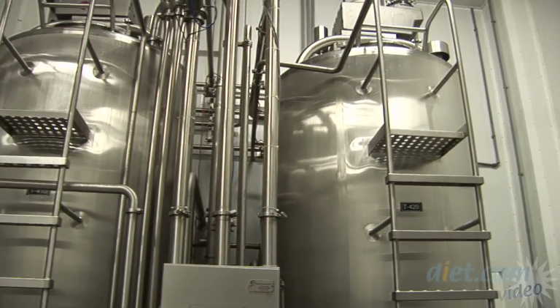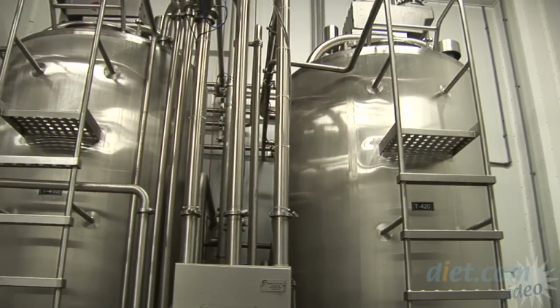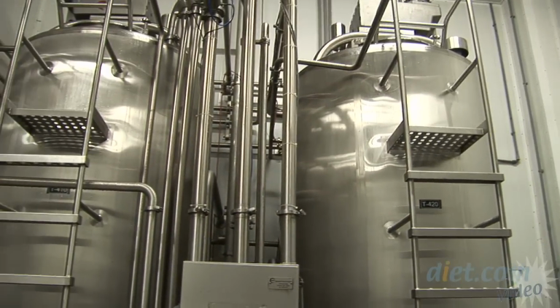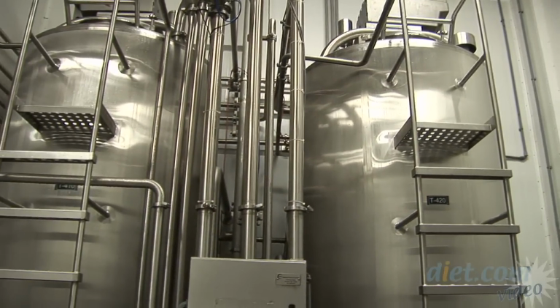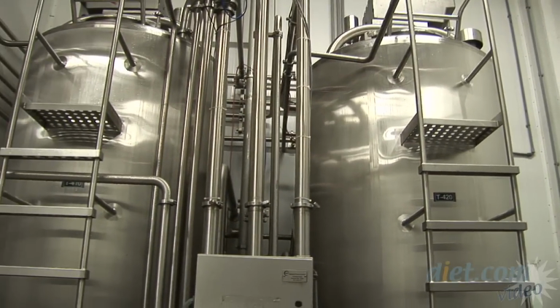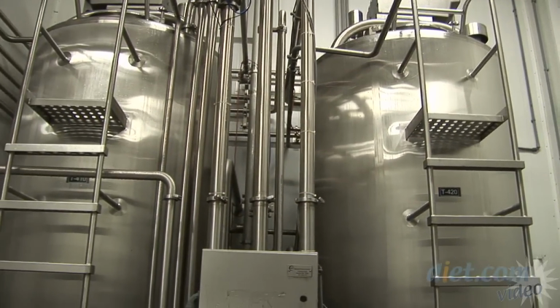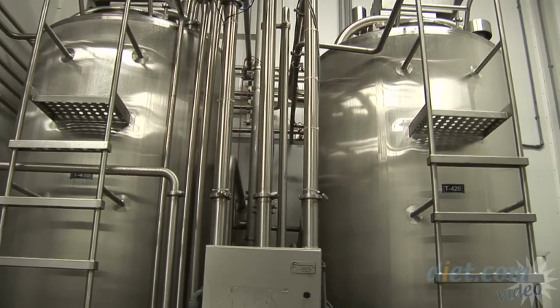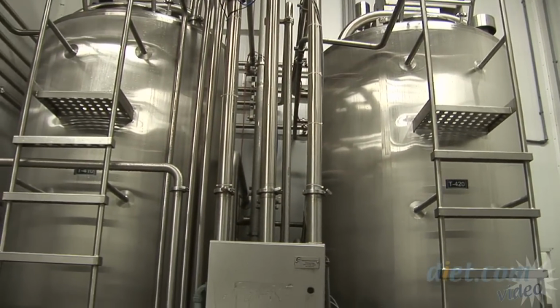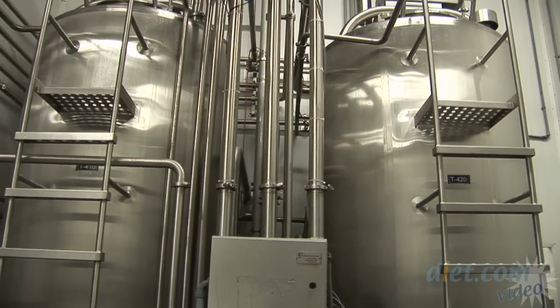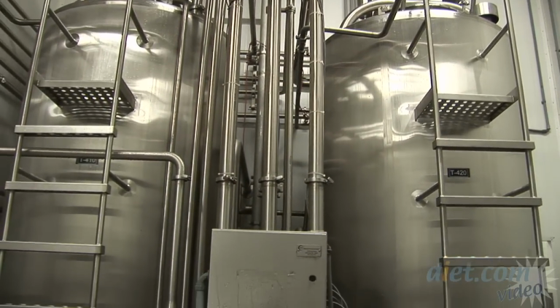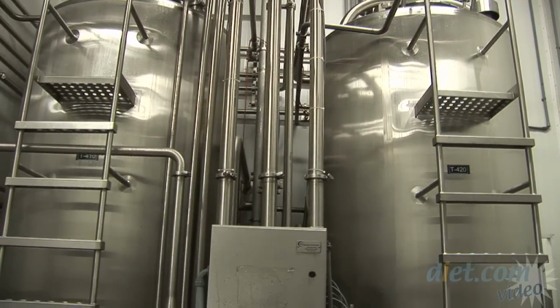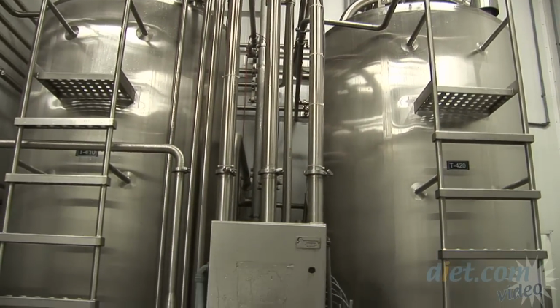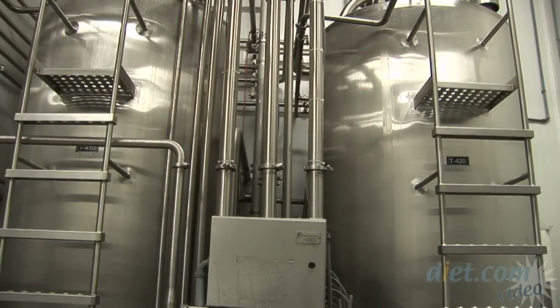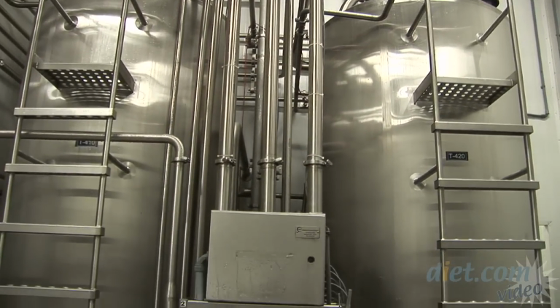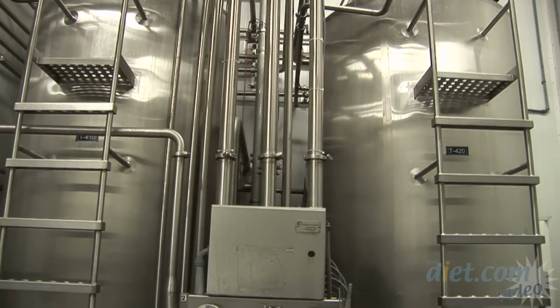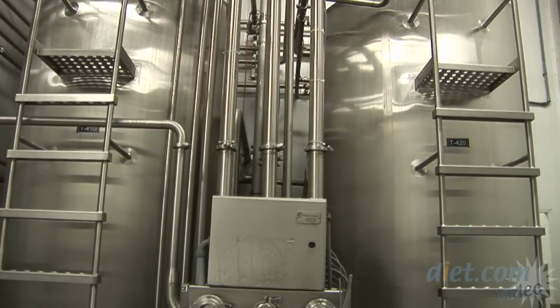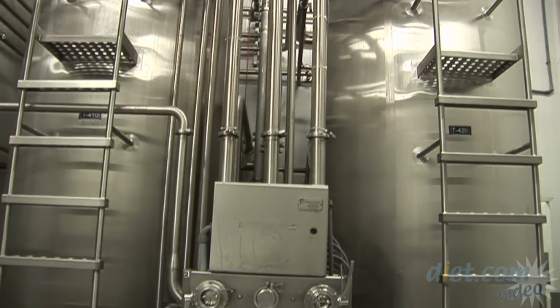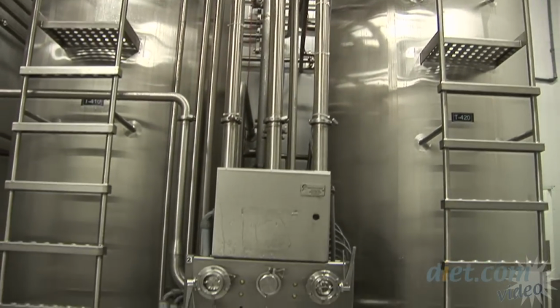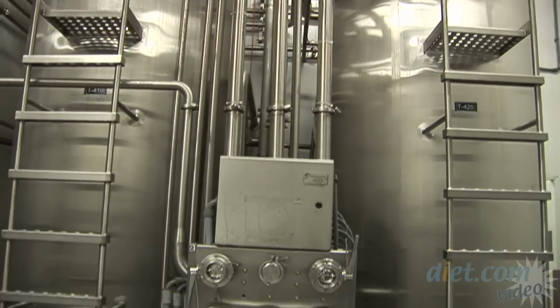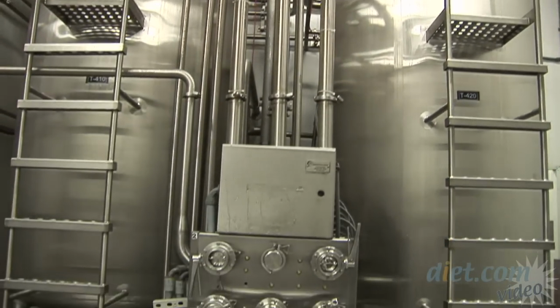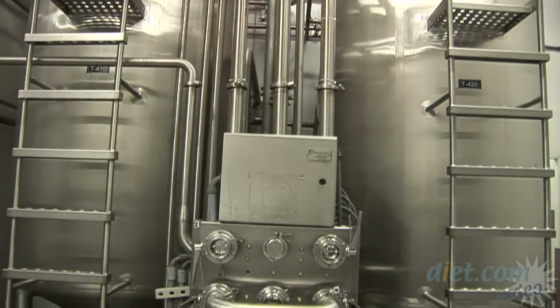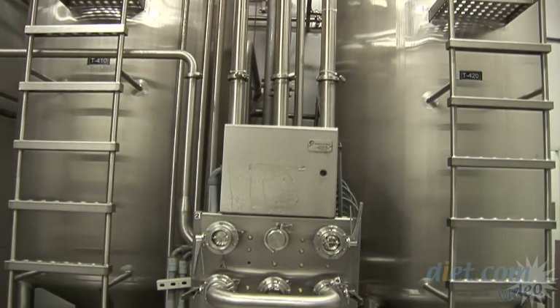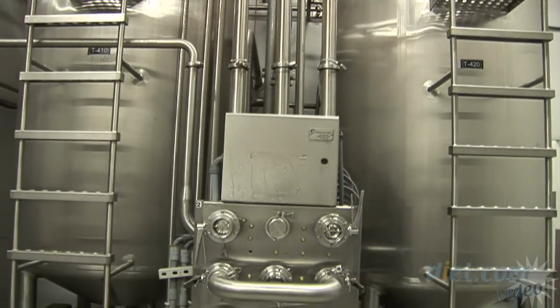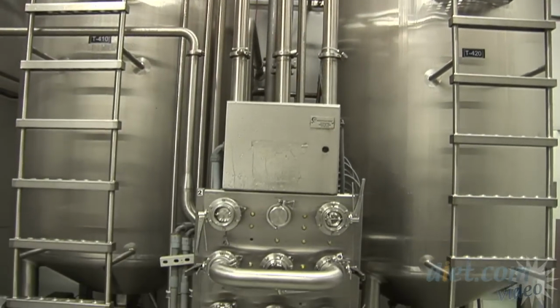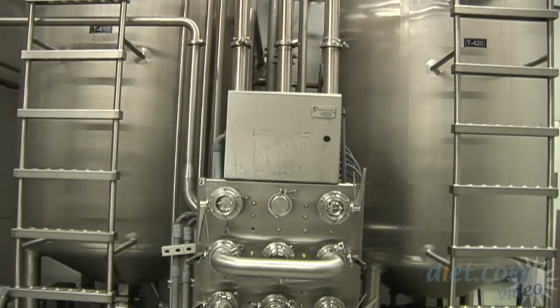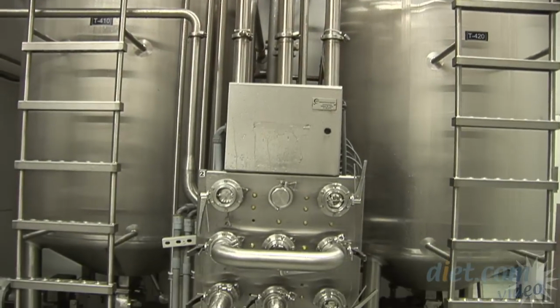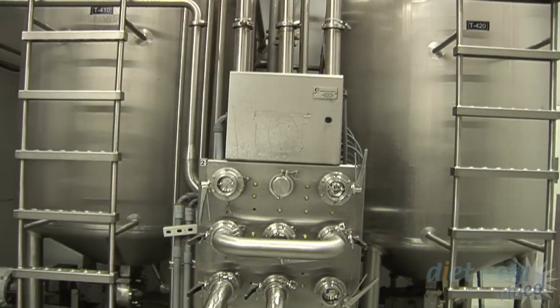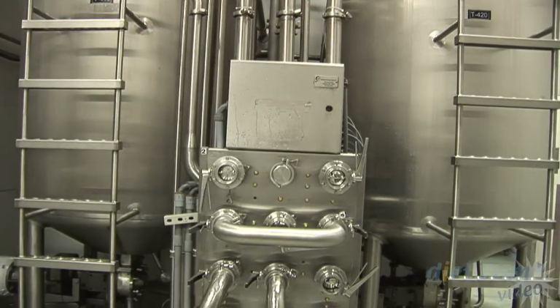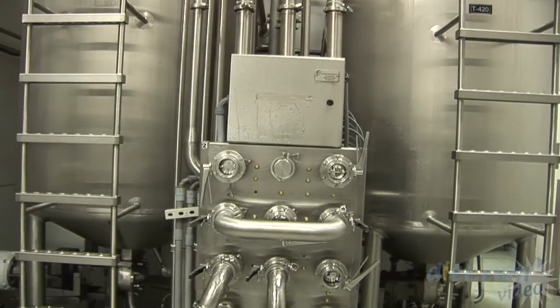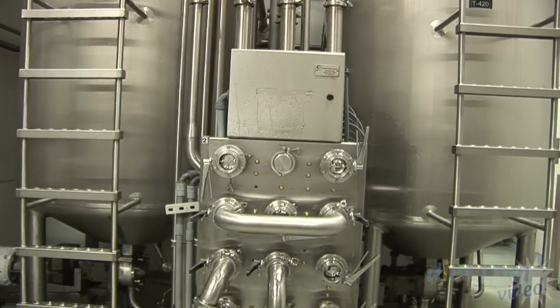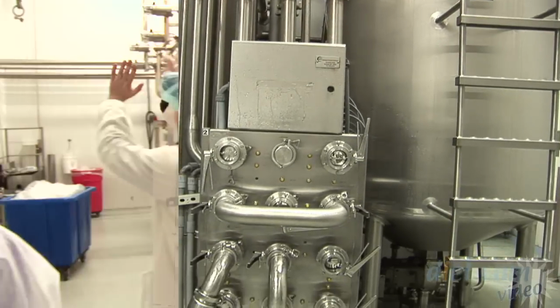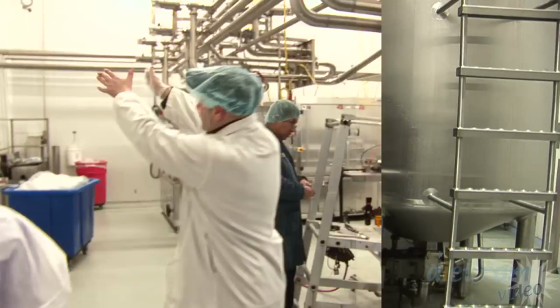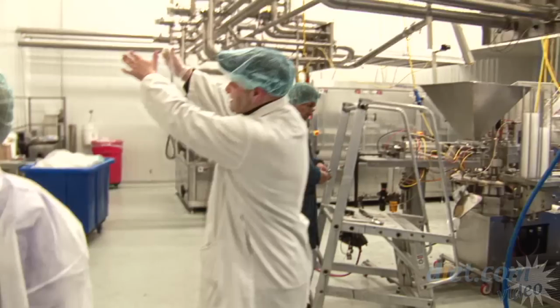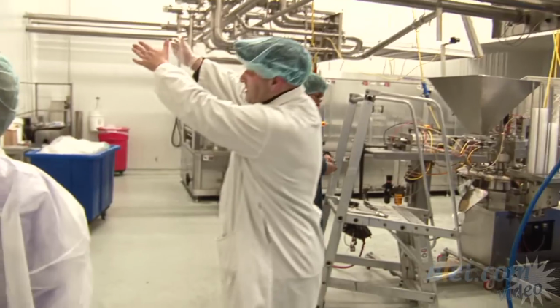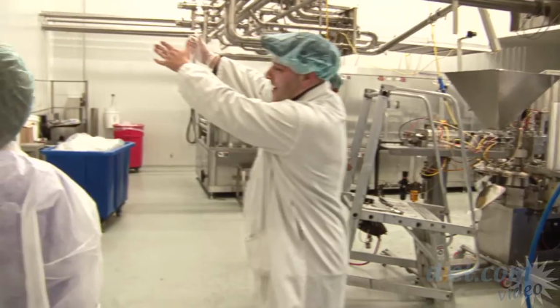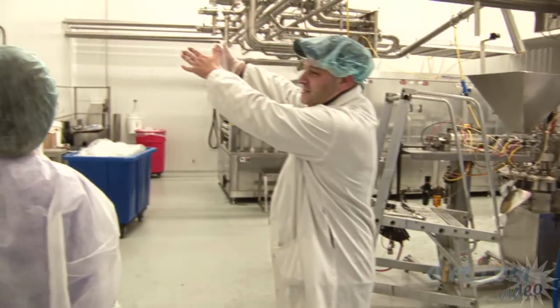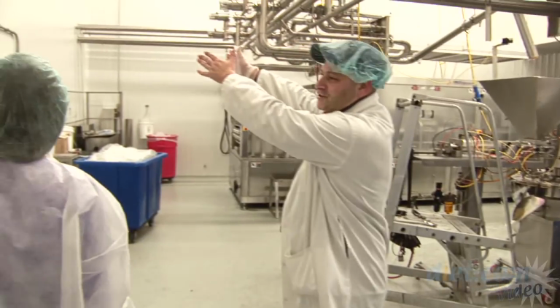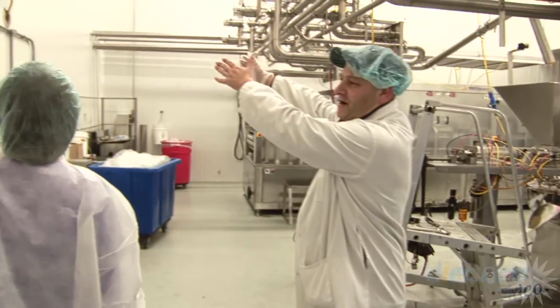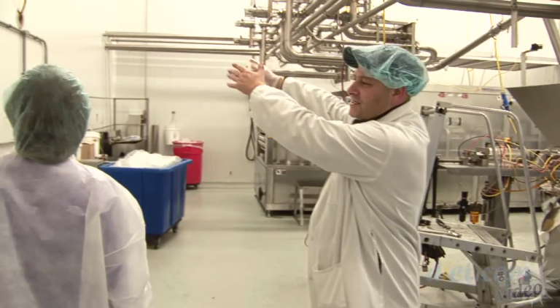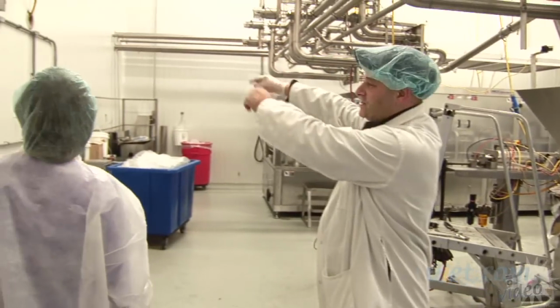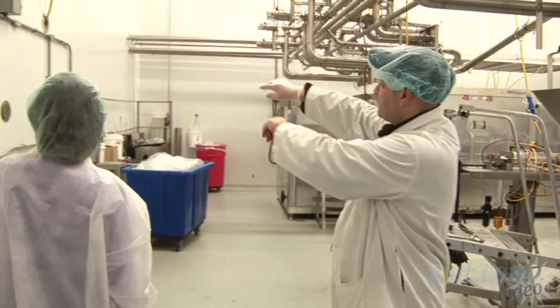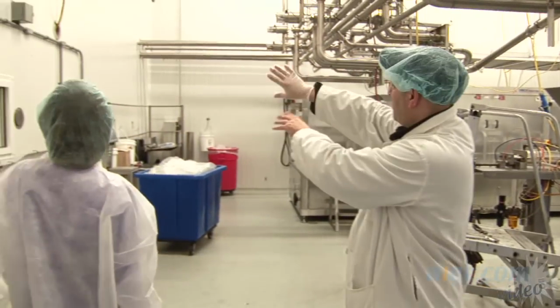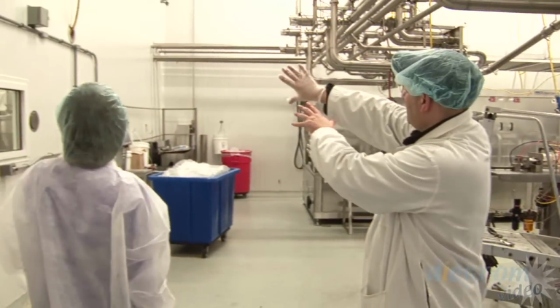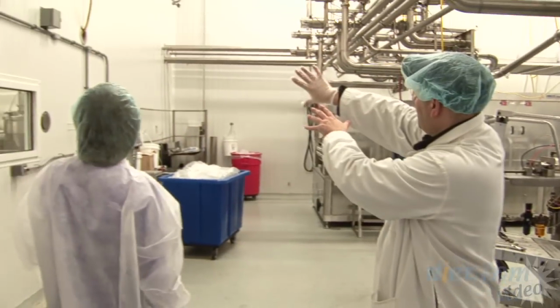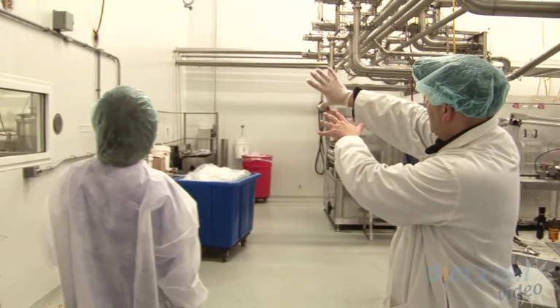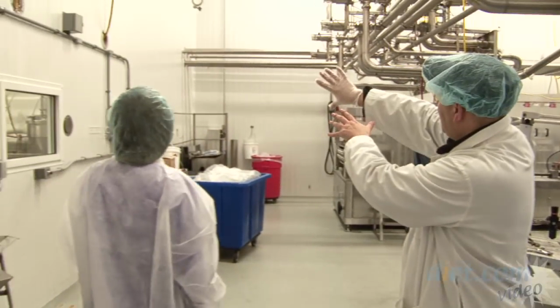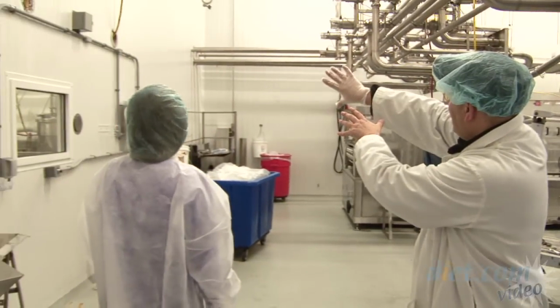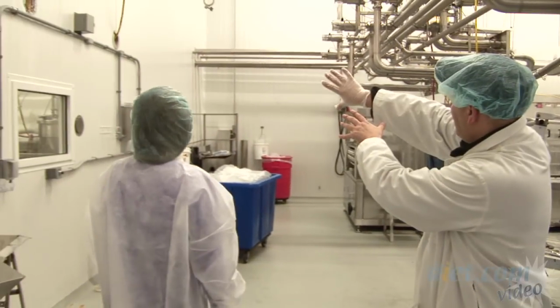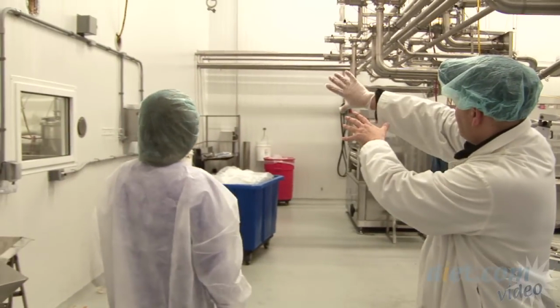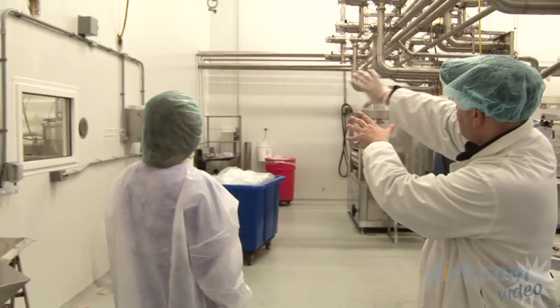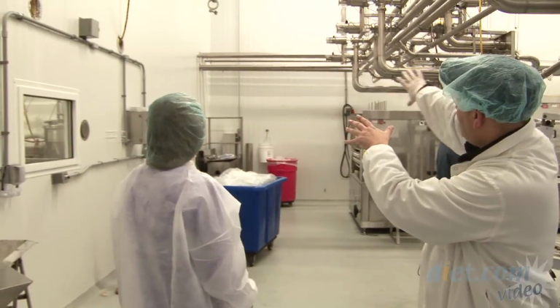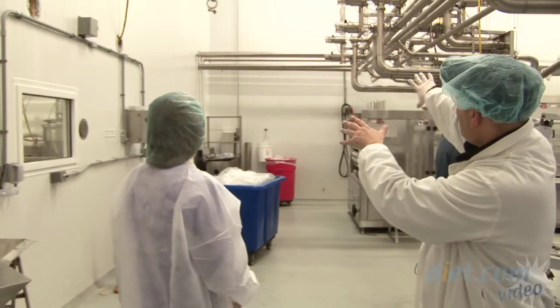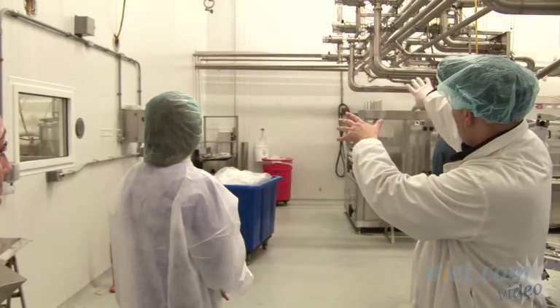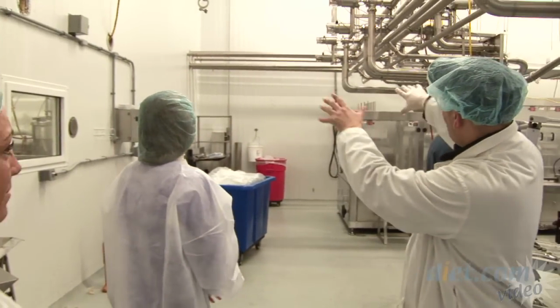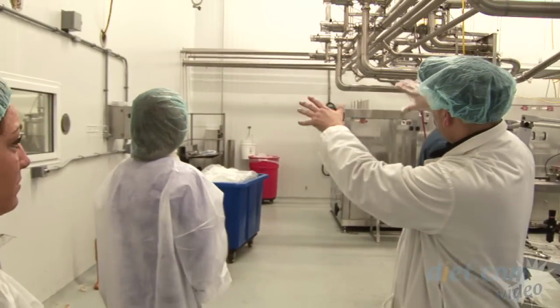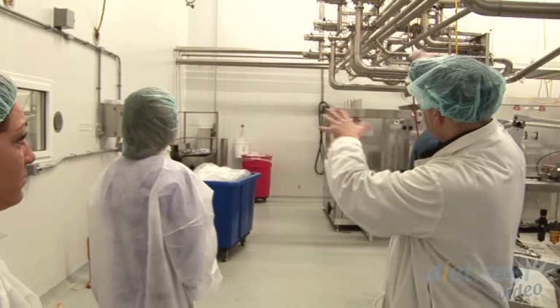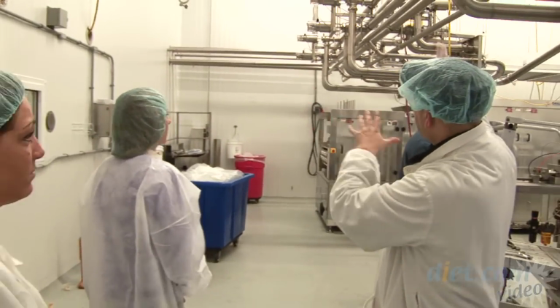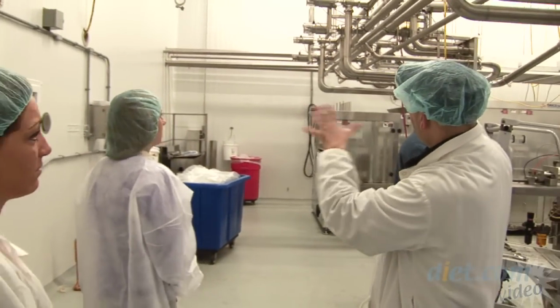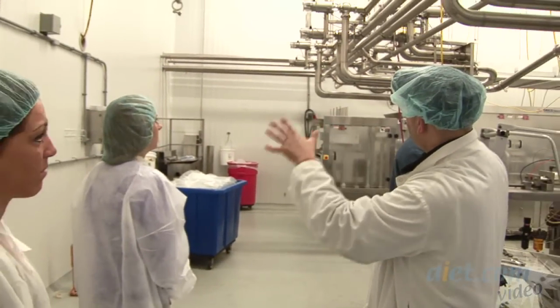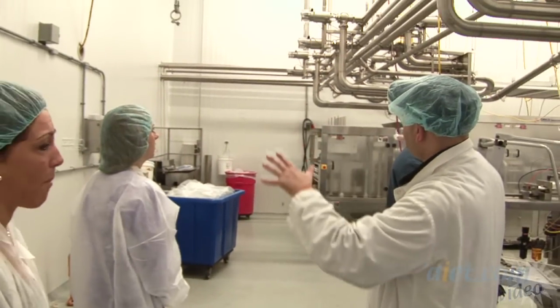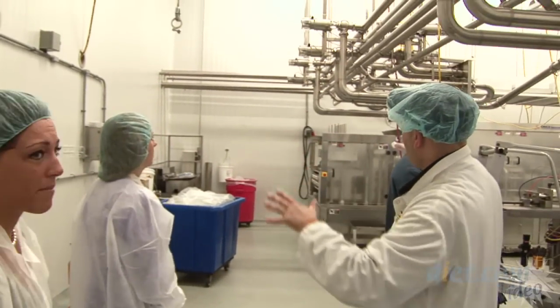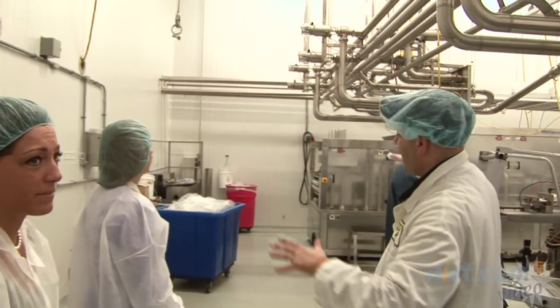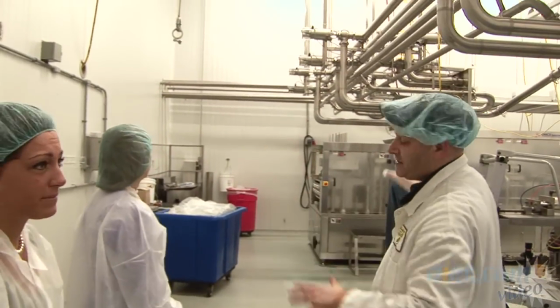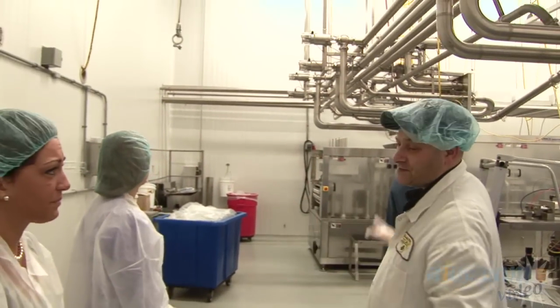This is the pasteurizer room. The product that was just pumped in goes to one of these three tanks, where it's heated up to a certain temperature to kill off bacteria. It's in the pasteurizing room and coming out through one of these series of pipes.